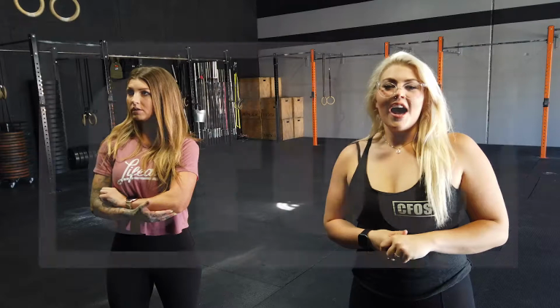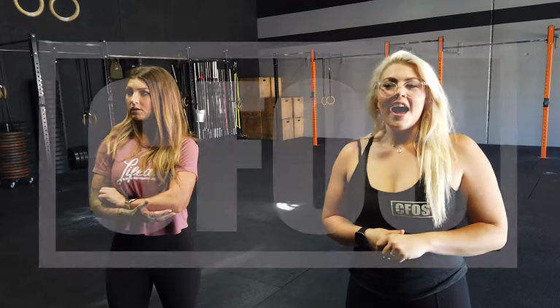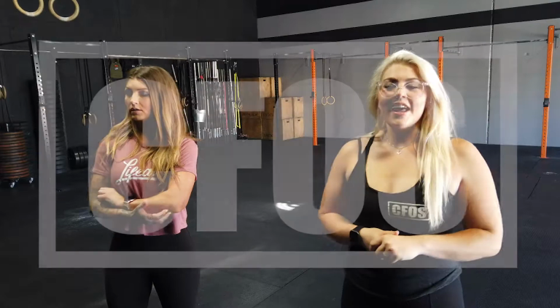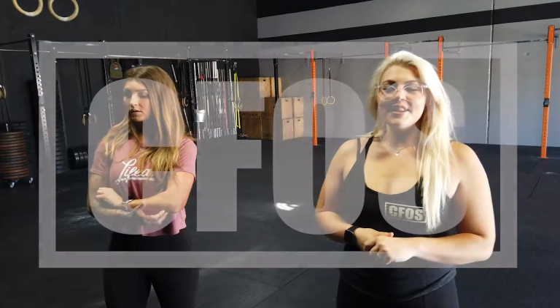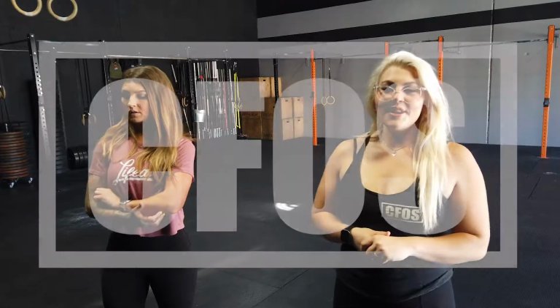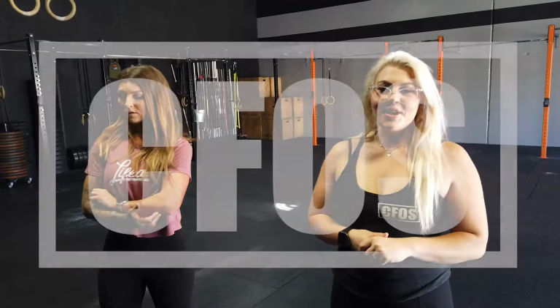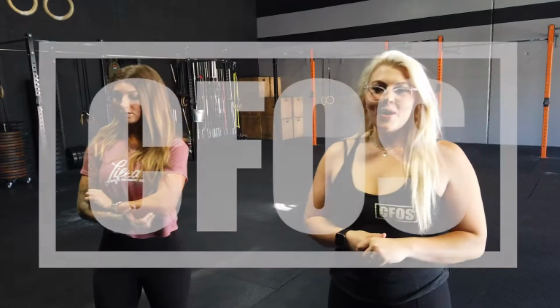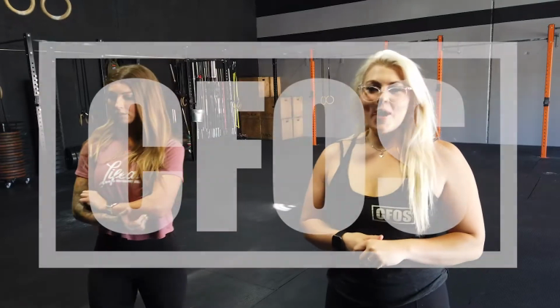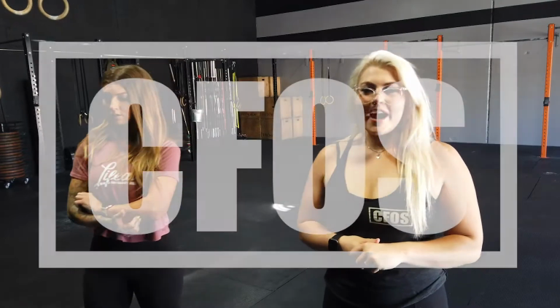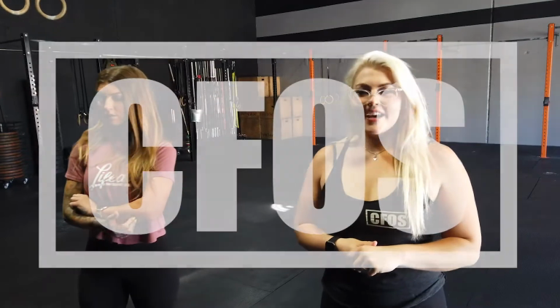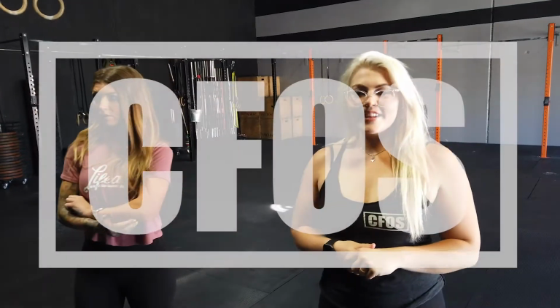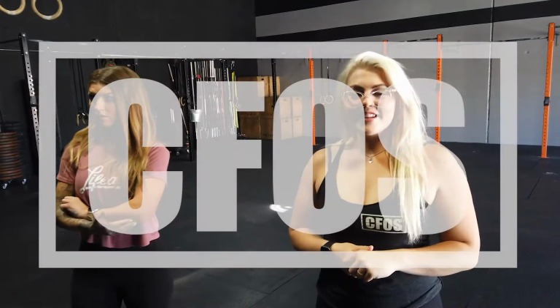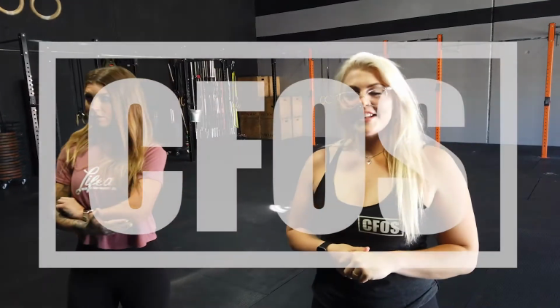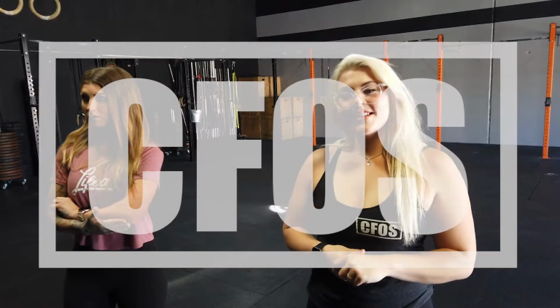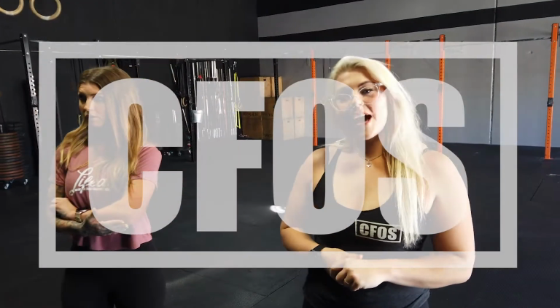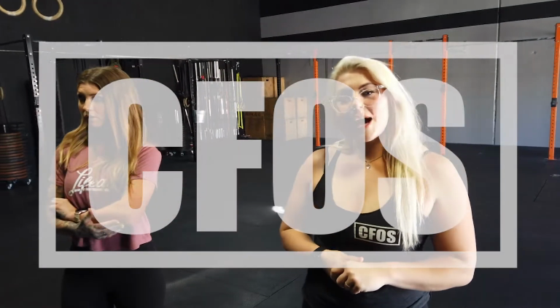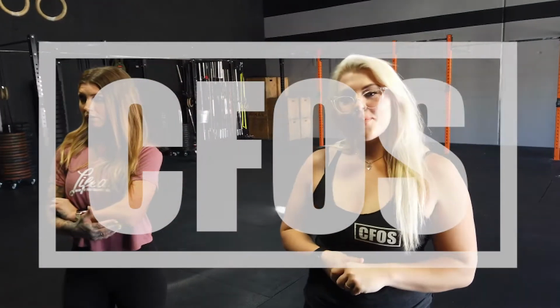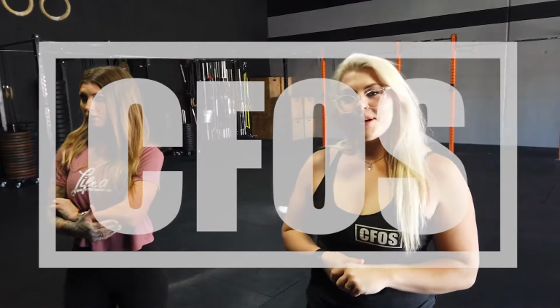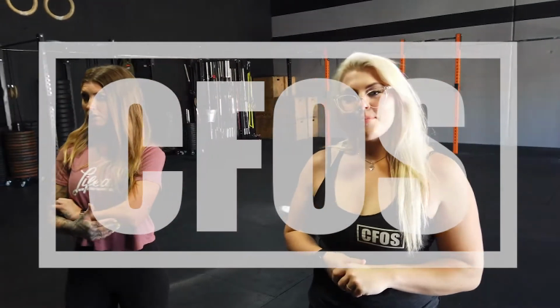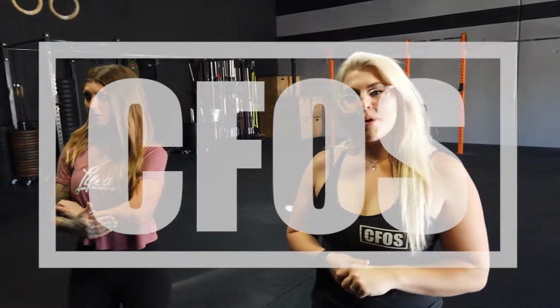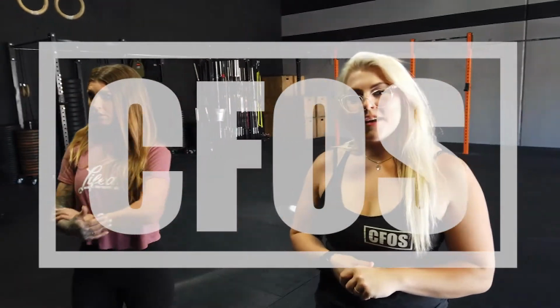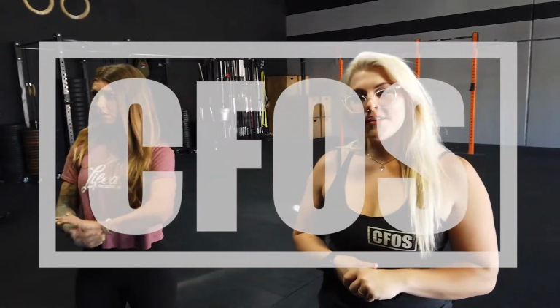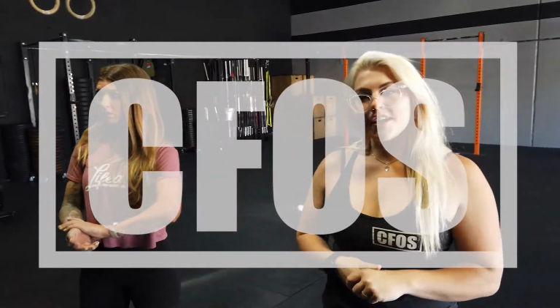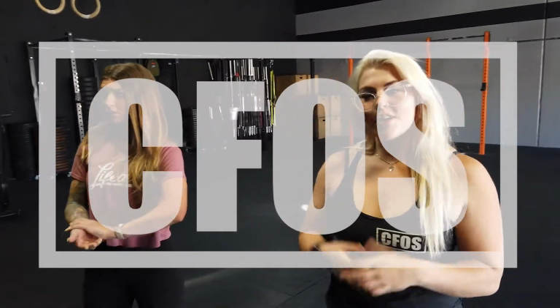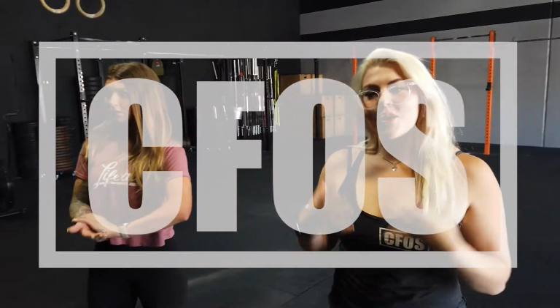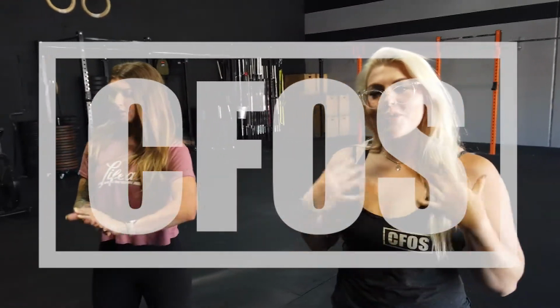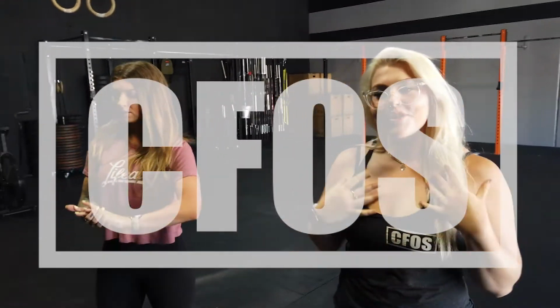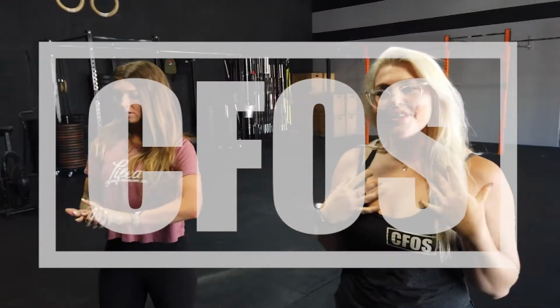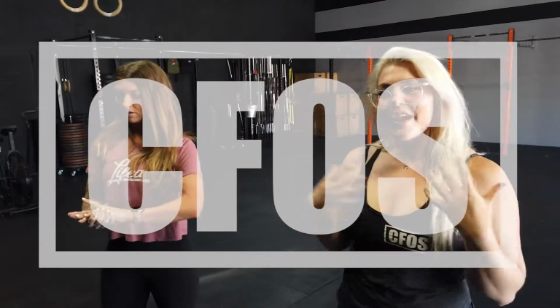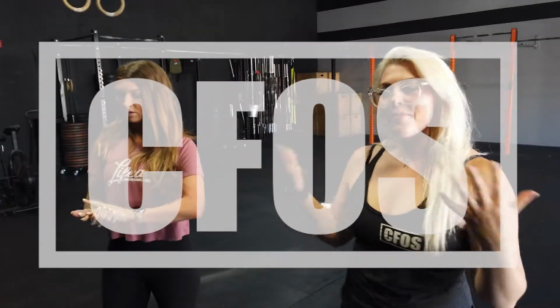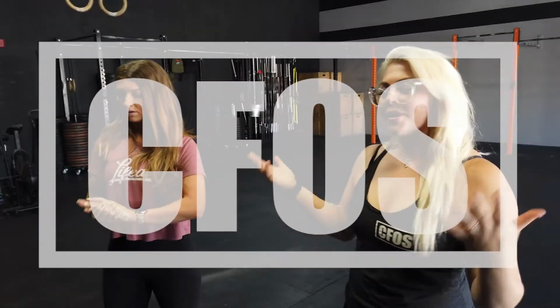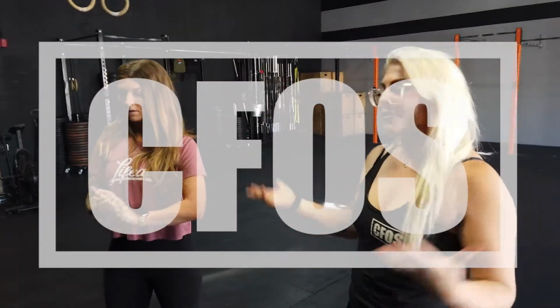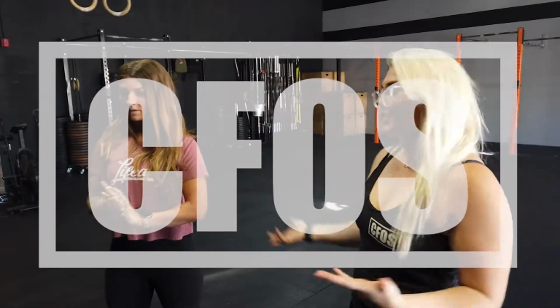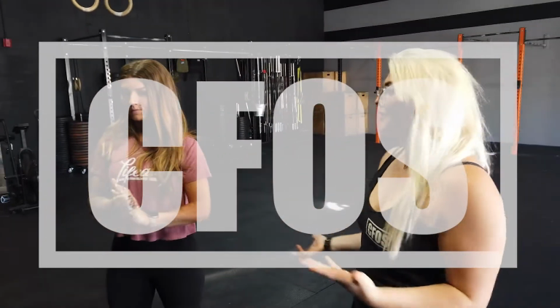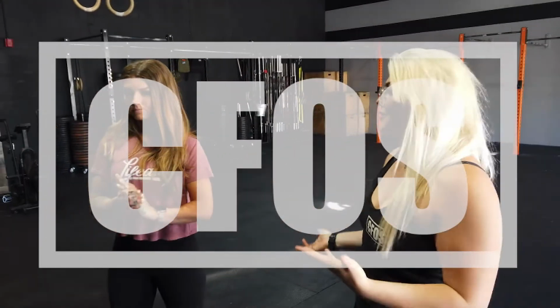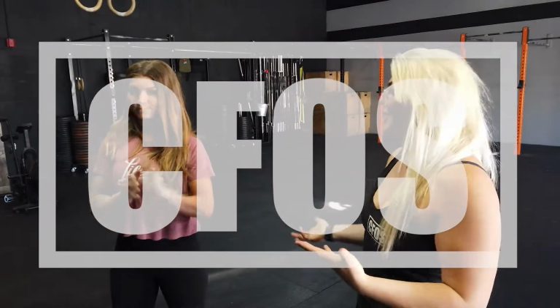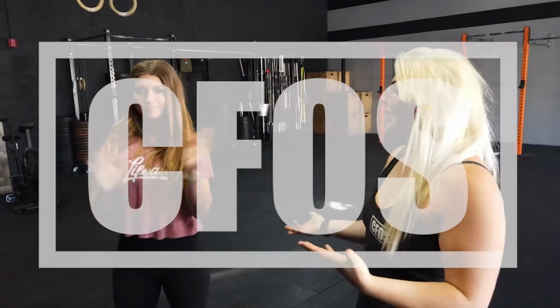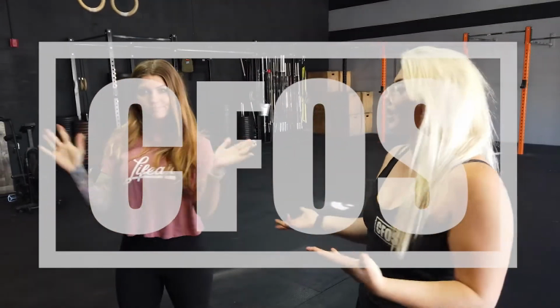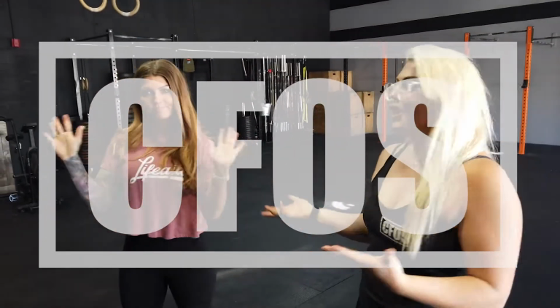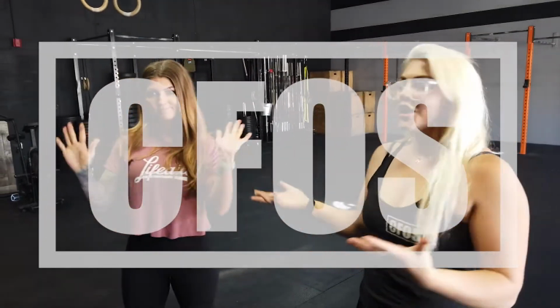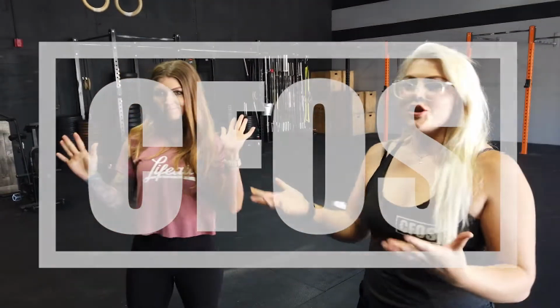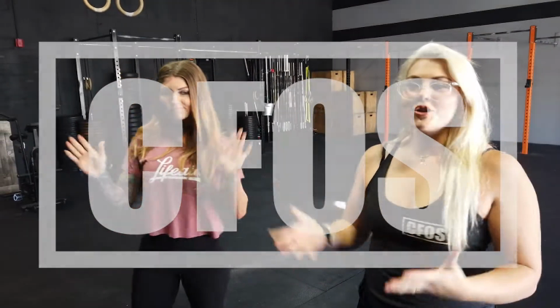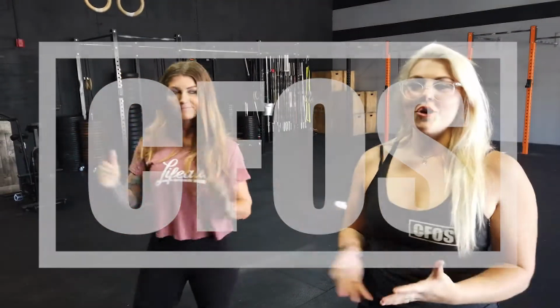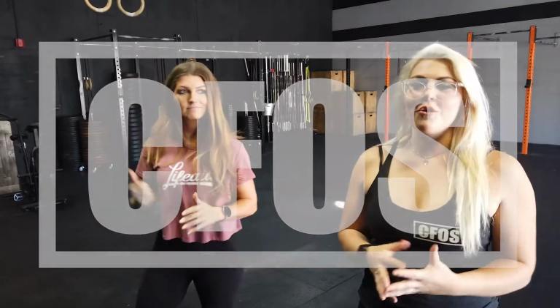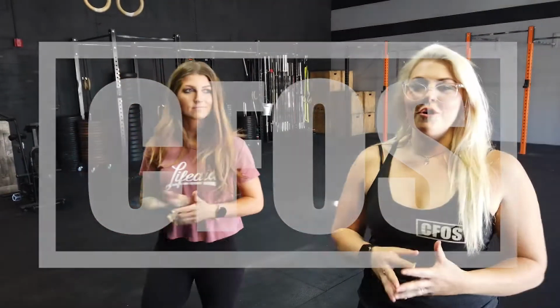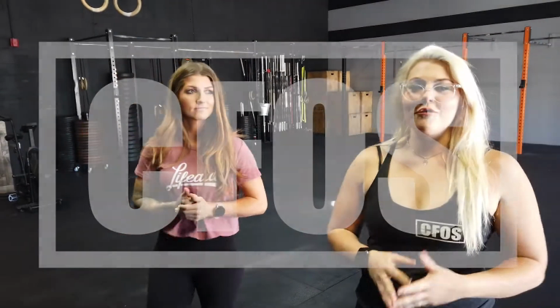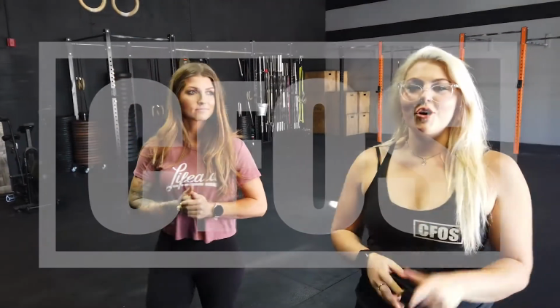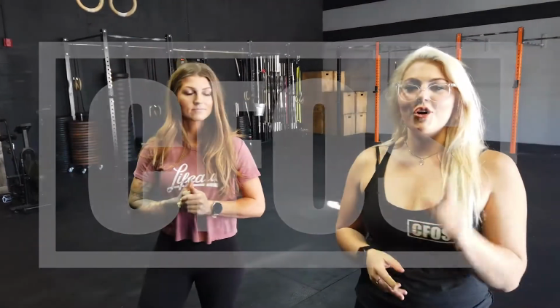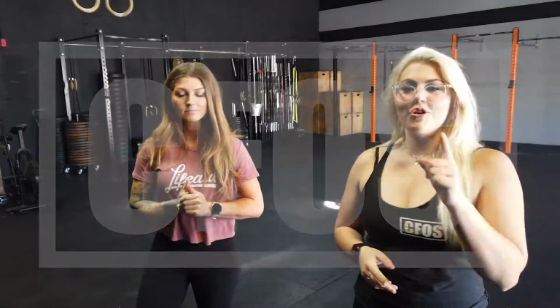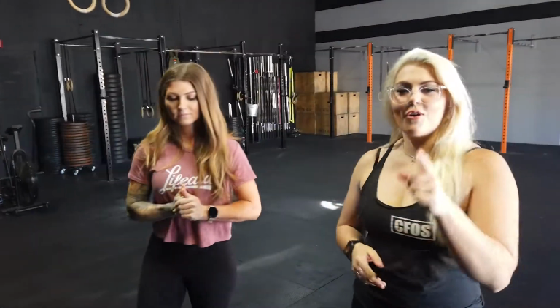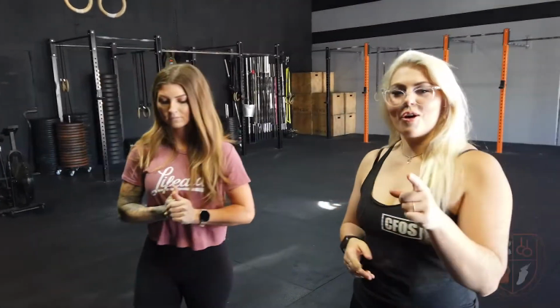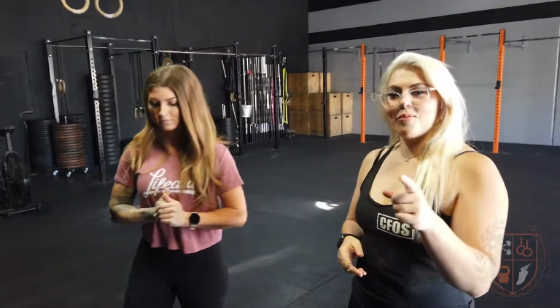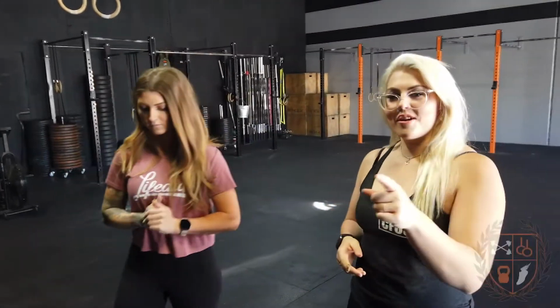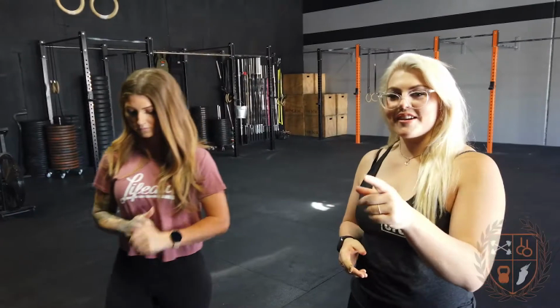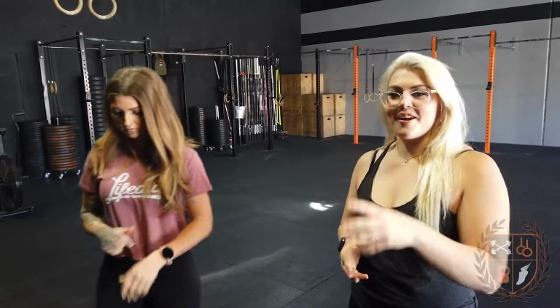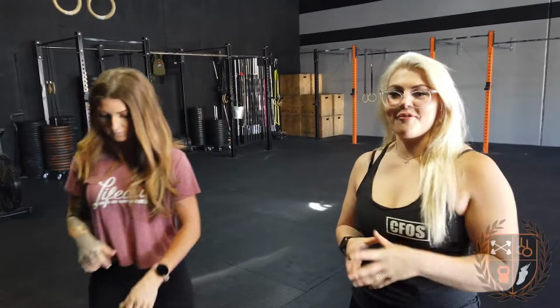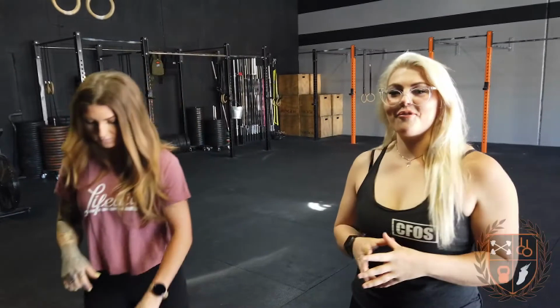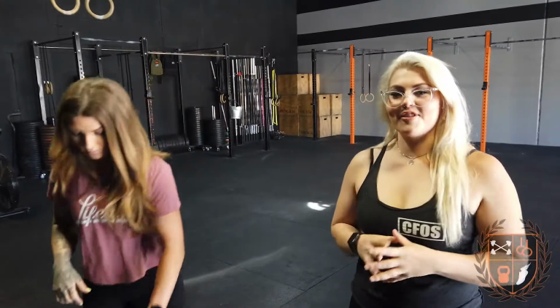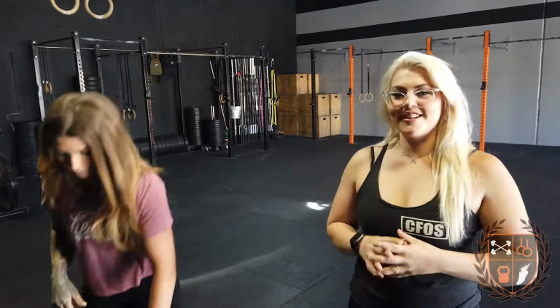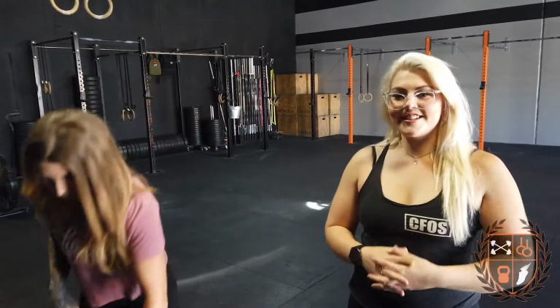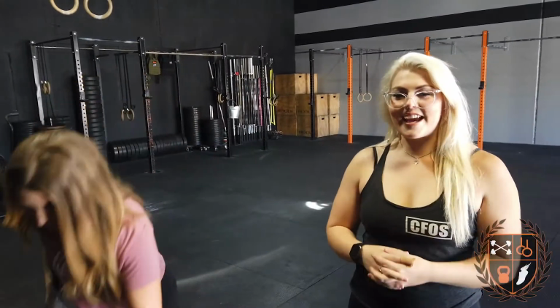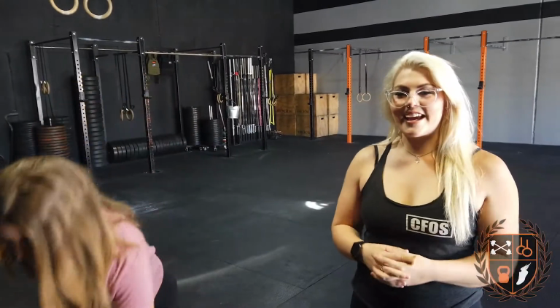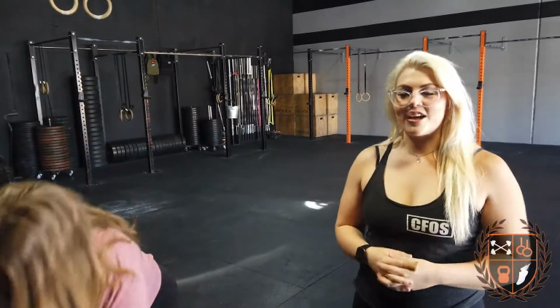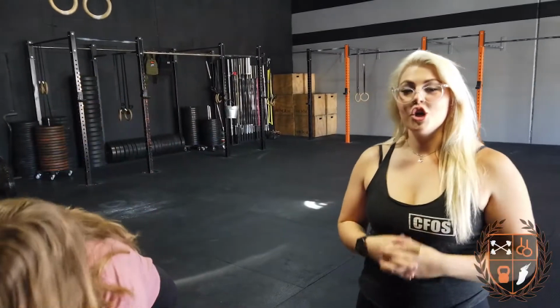Hello athletes! Happy Monday! Coach Sam and Crystal here to go over your workout for the day.